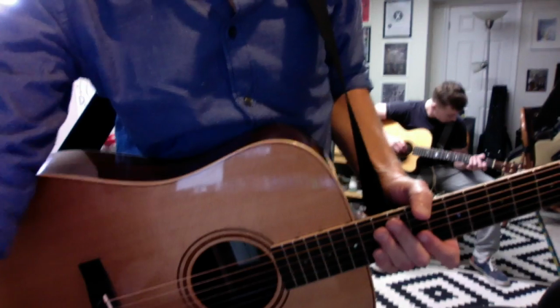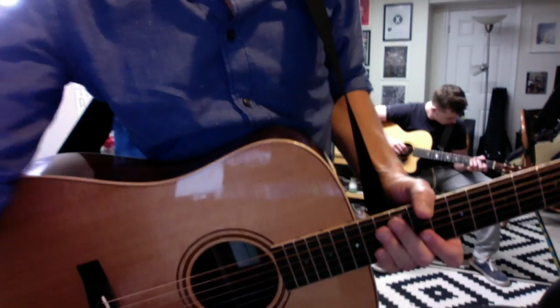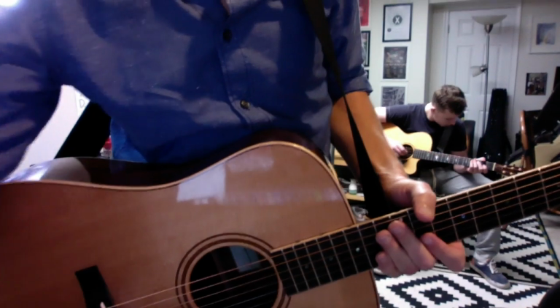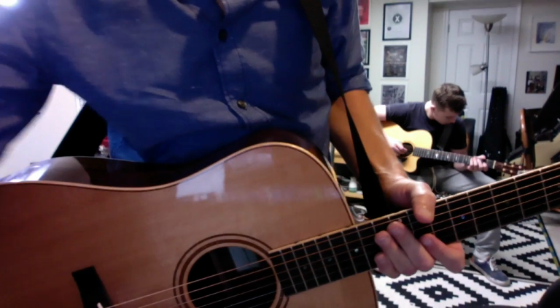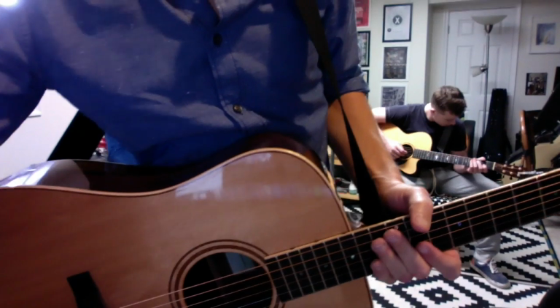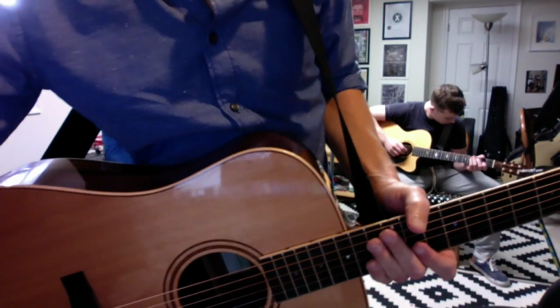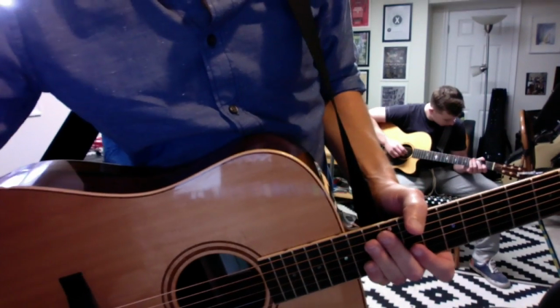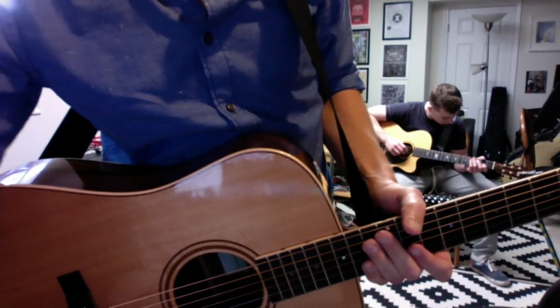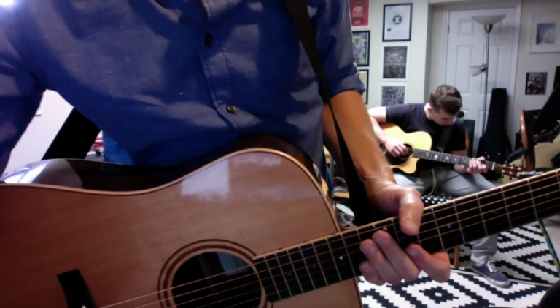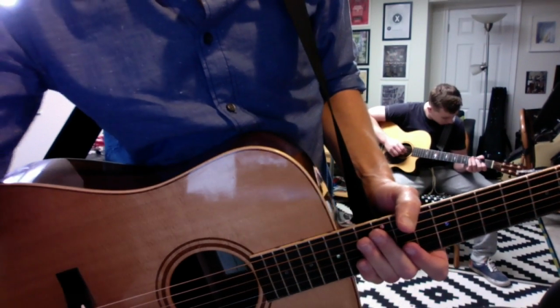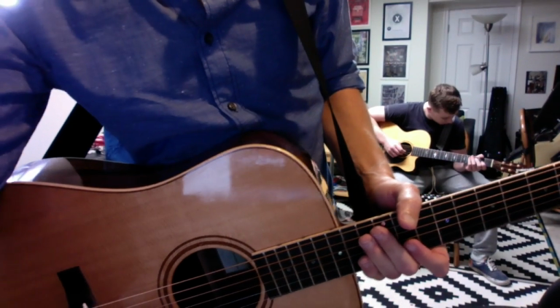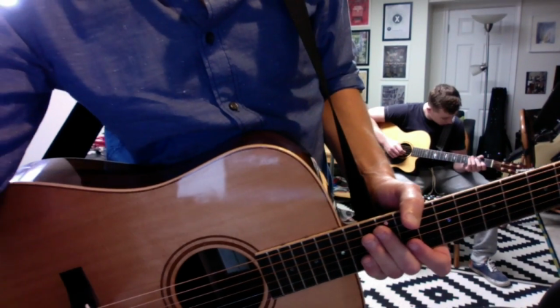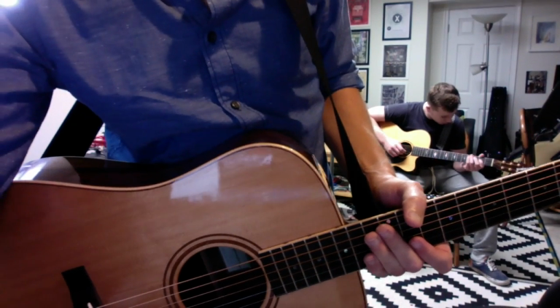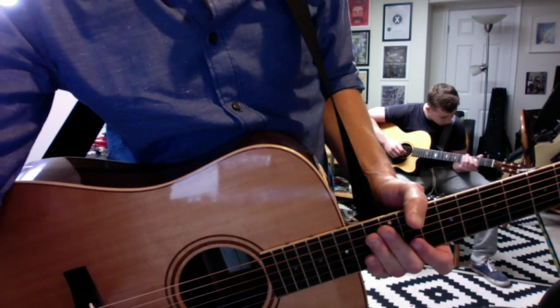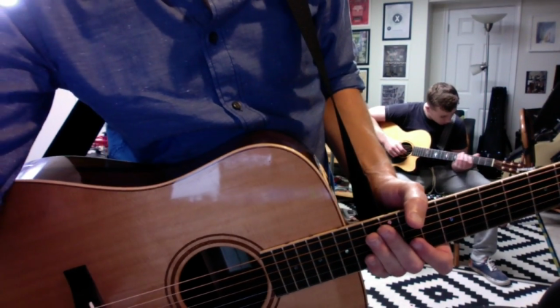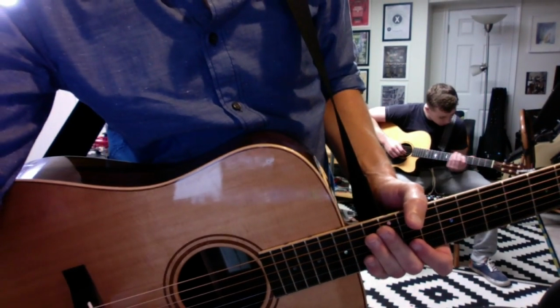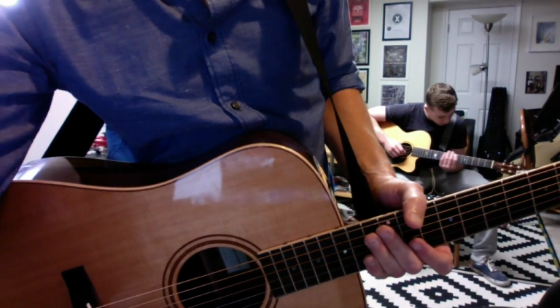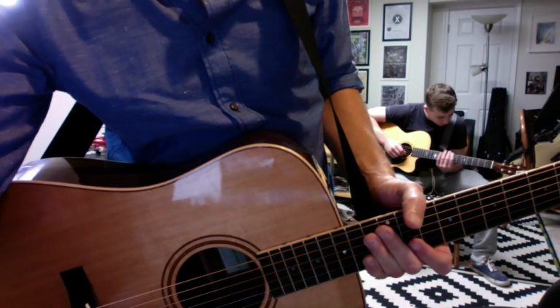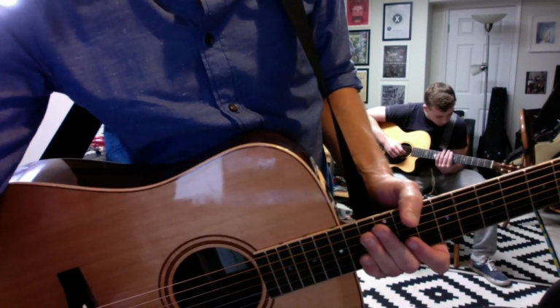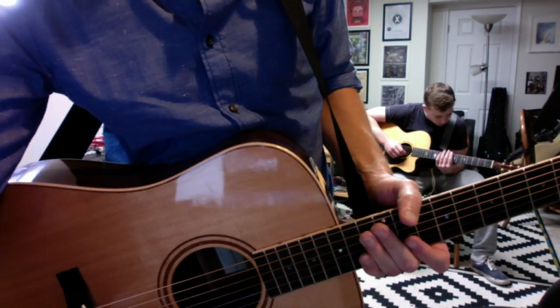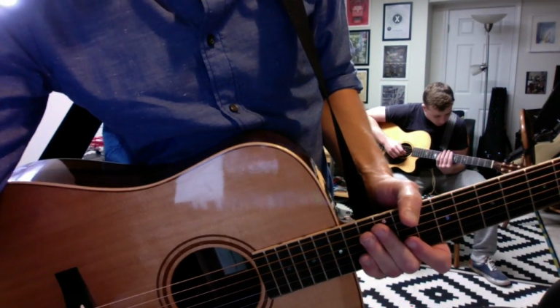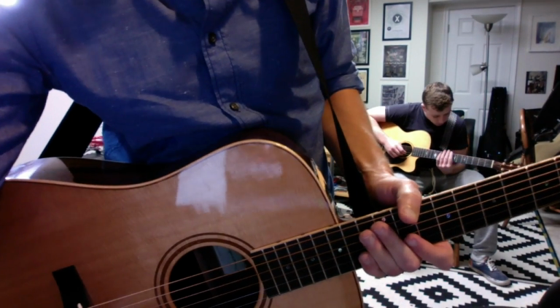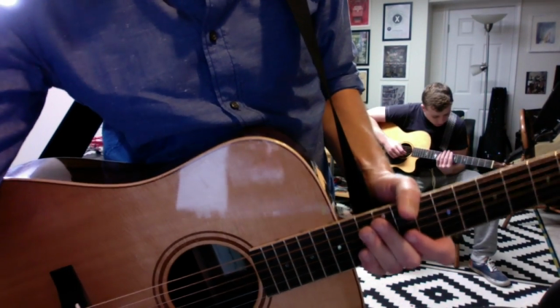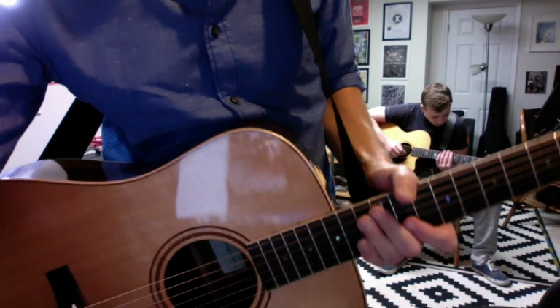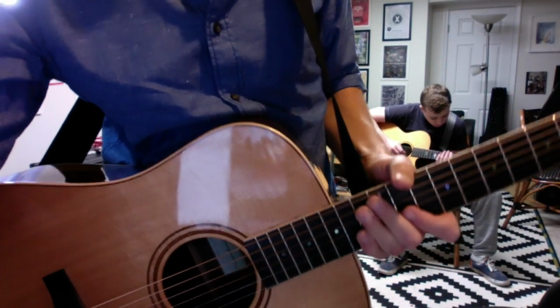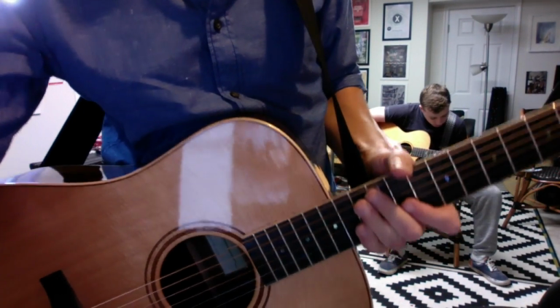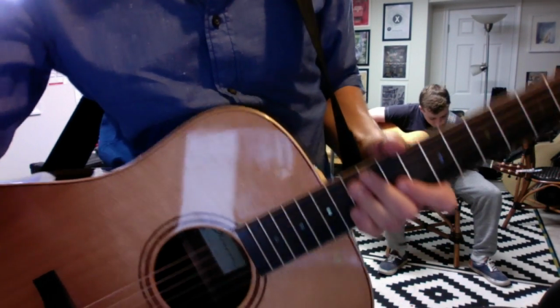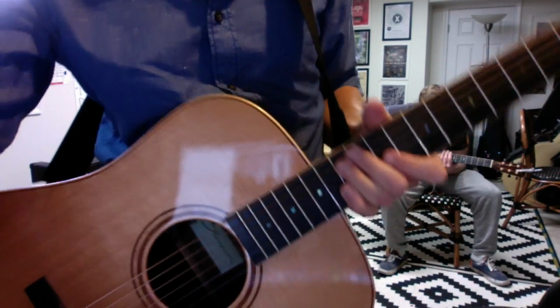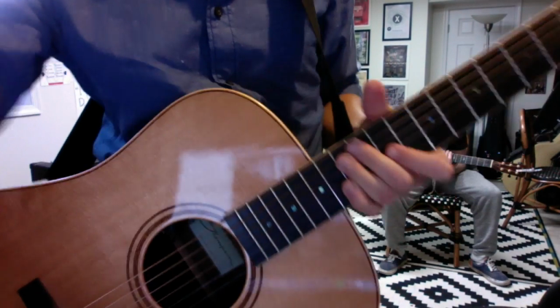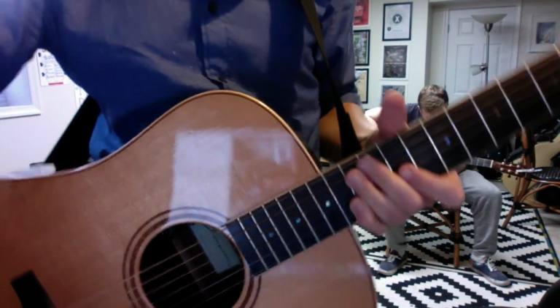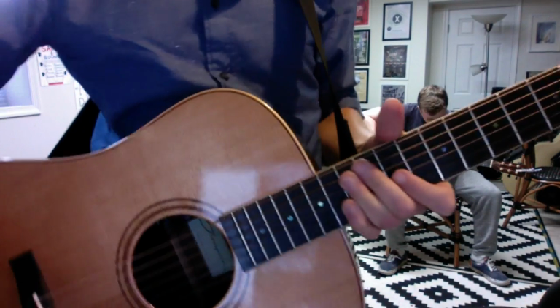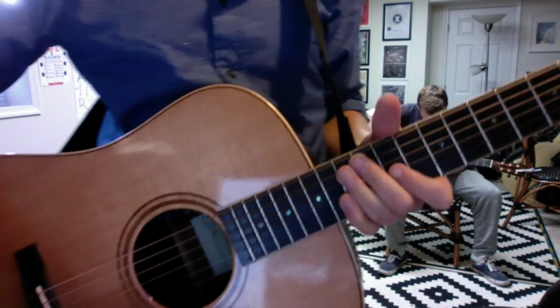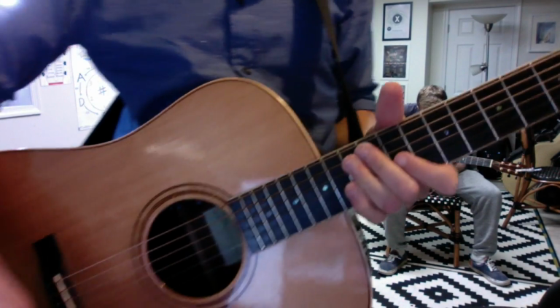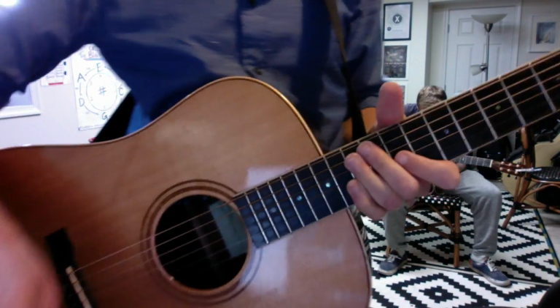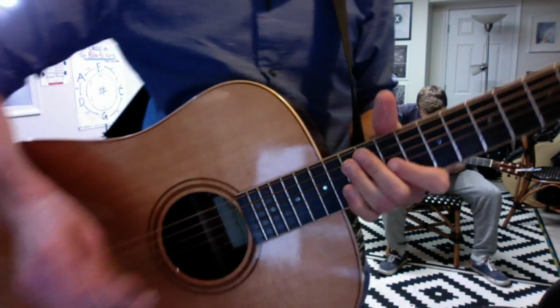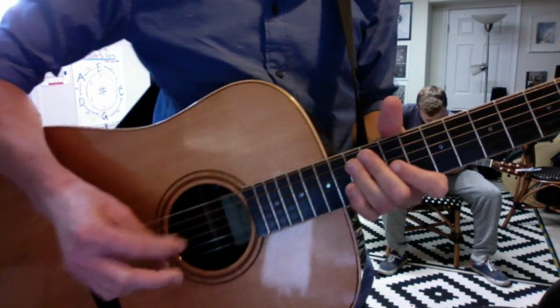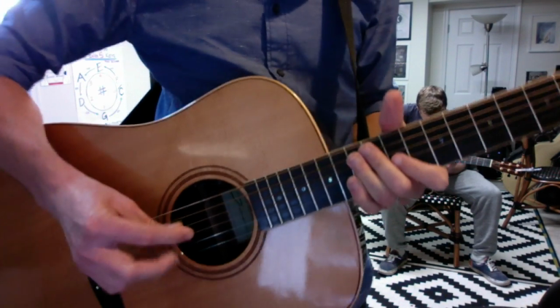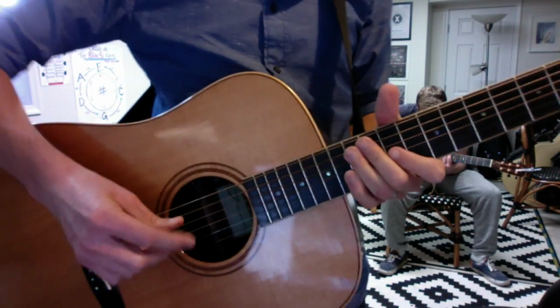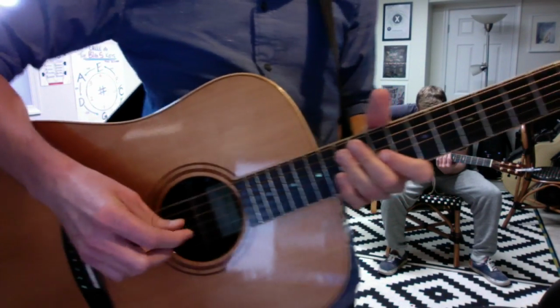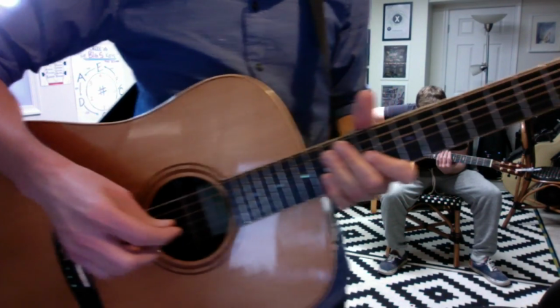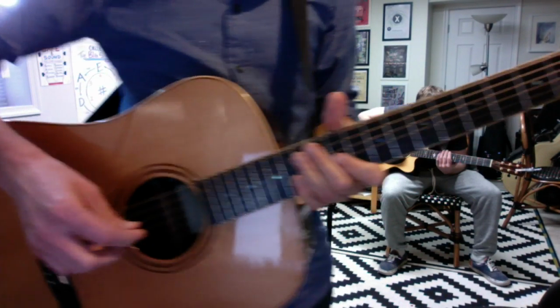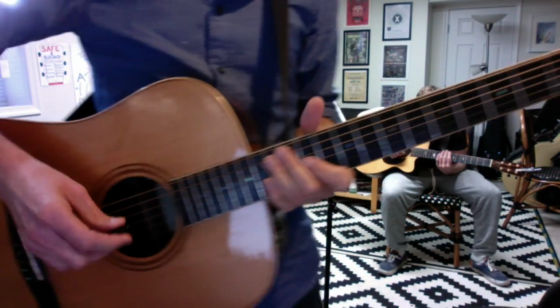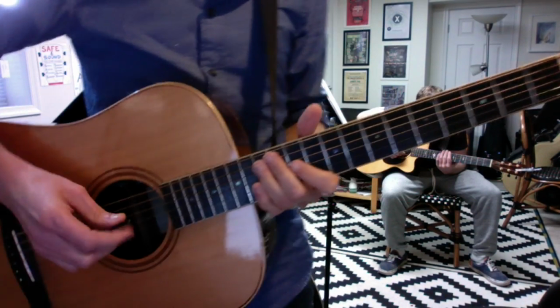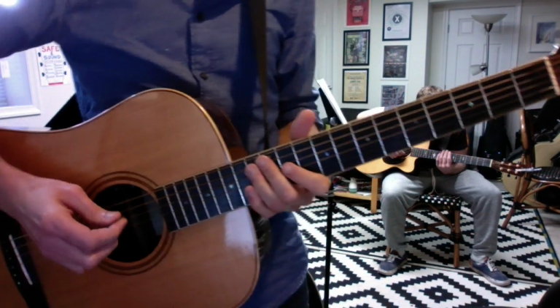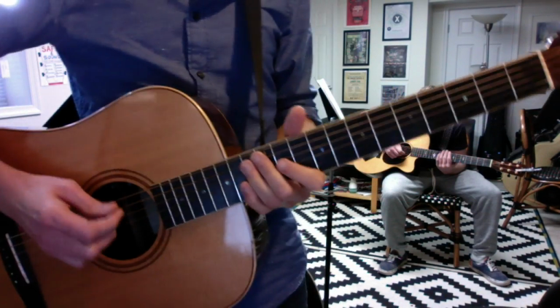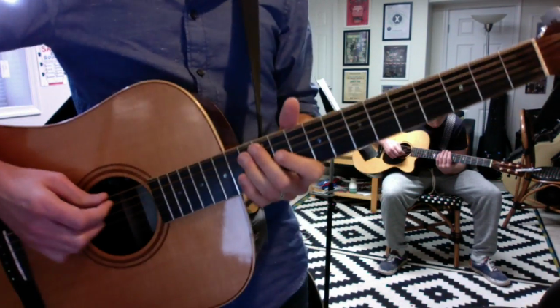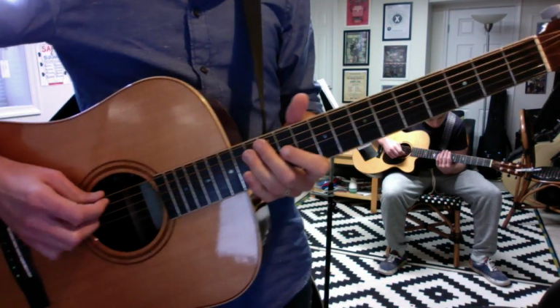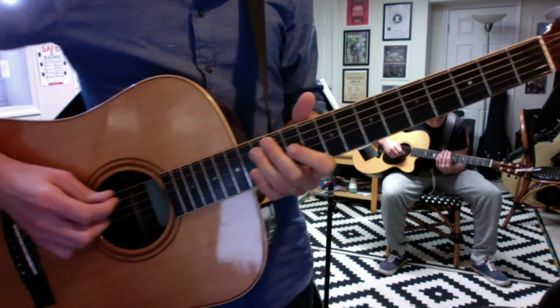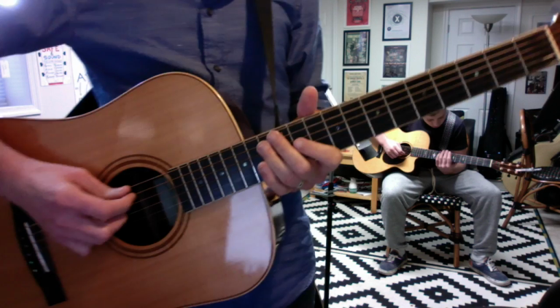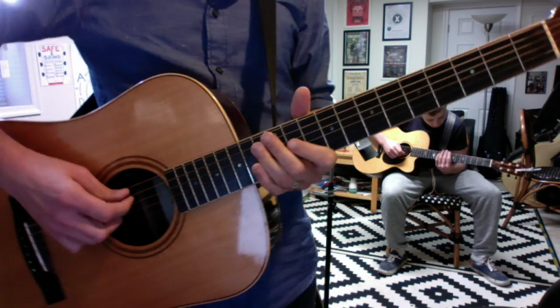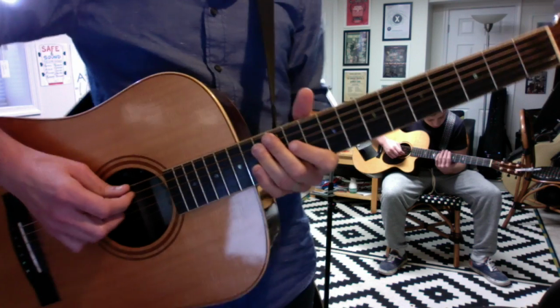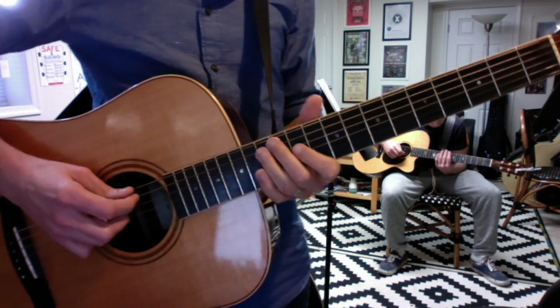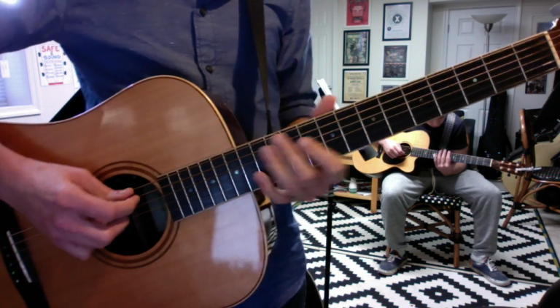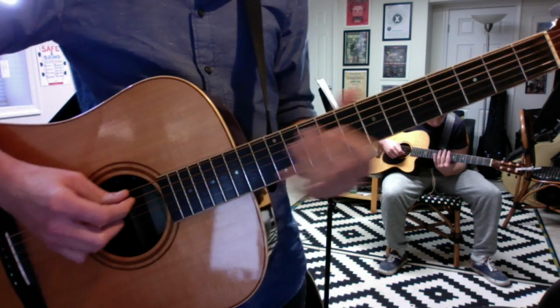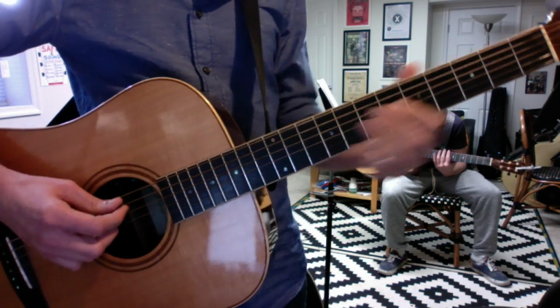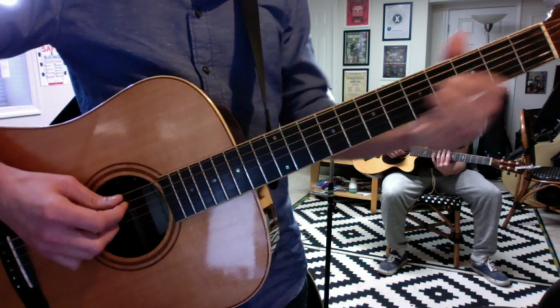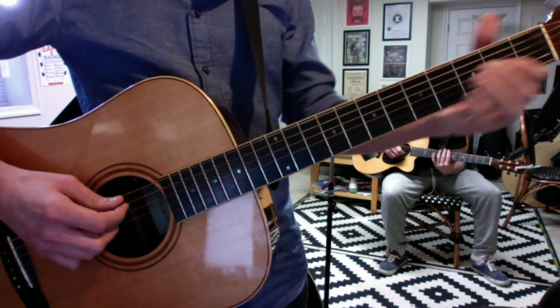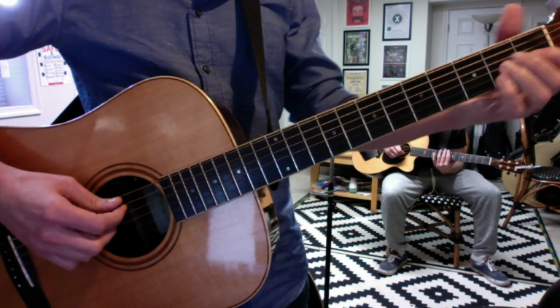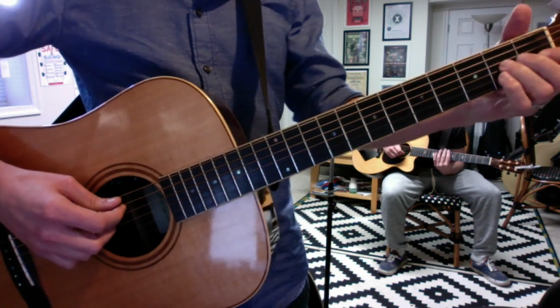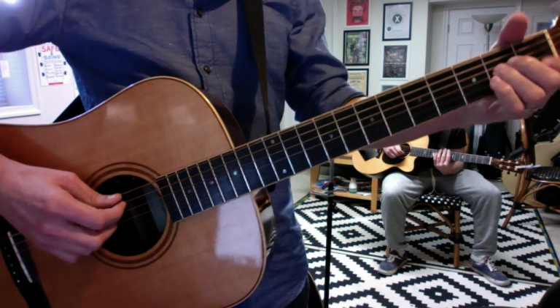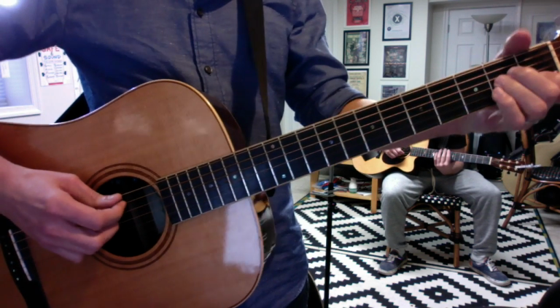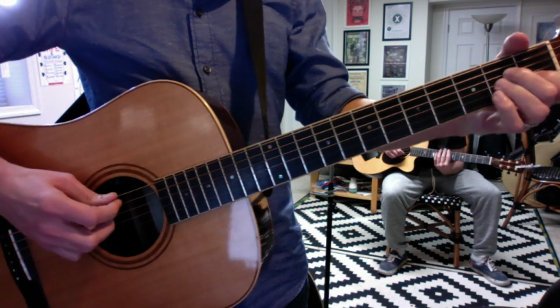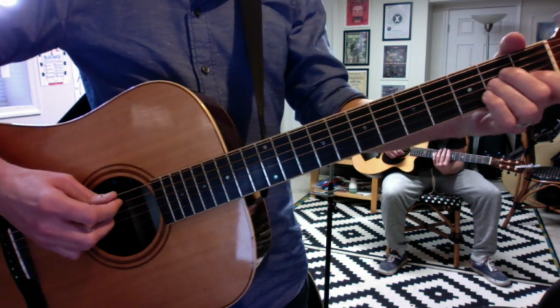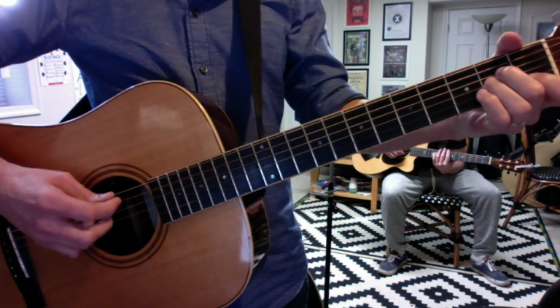Hurt for acoustic guitar. It's in the key of A minor, and it goes like this.